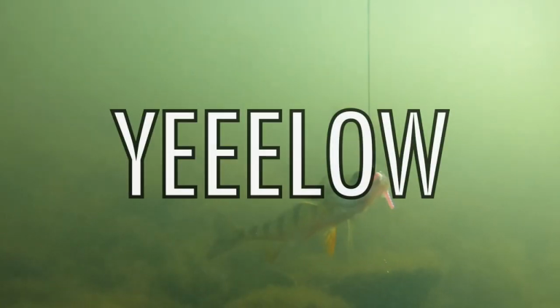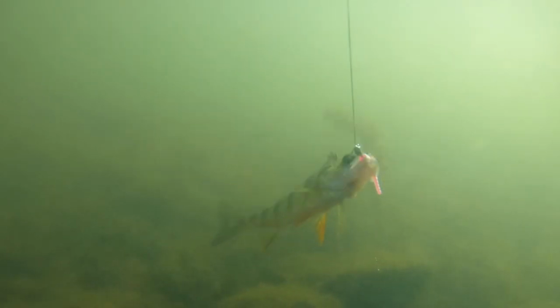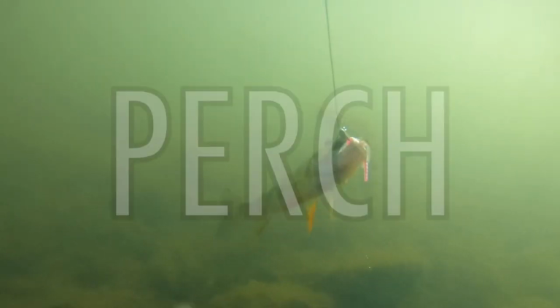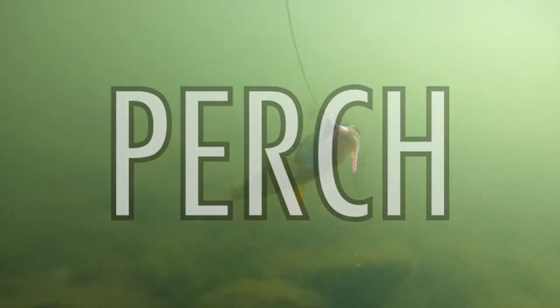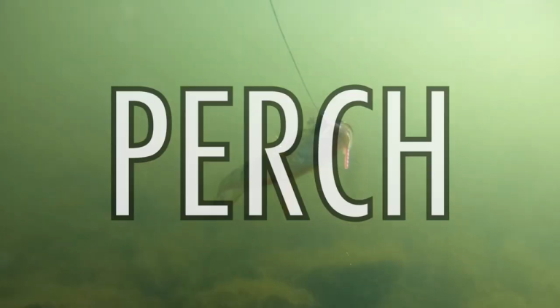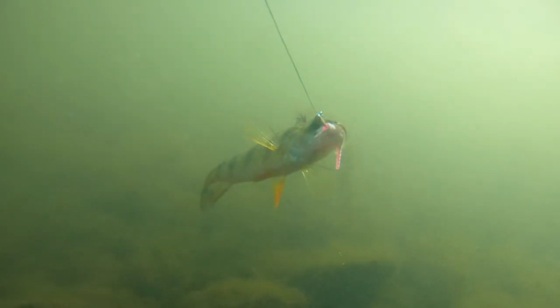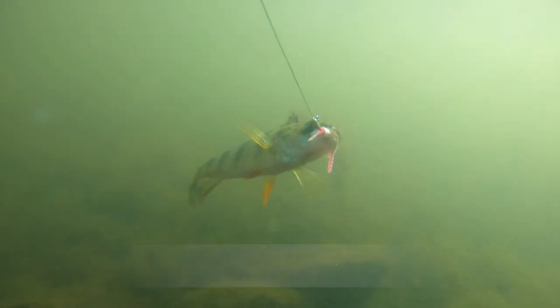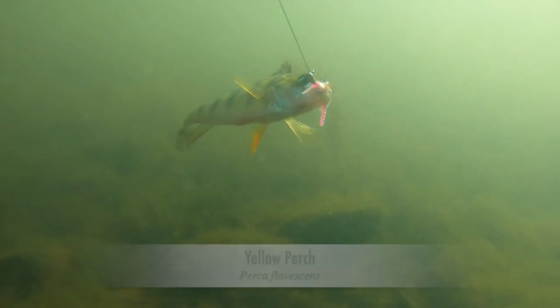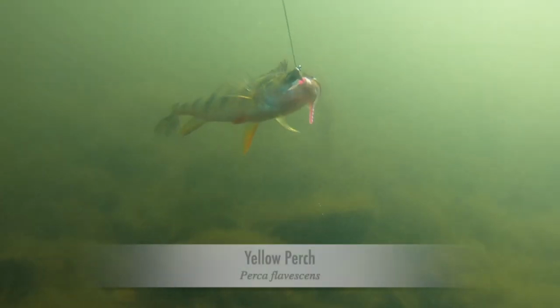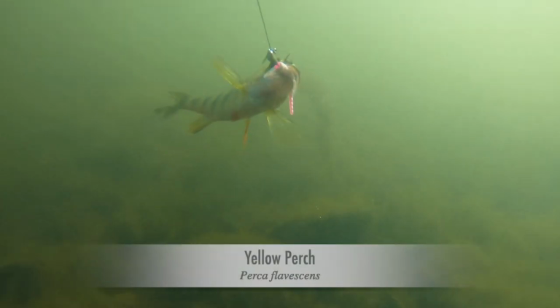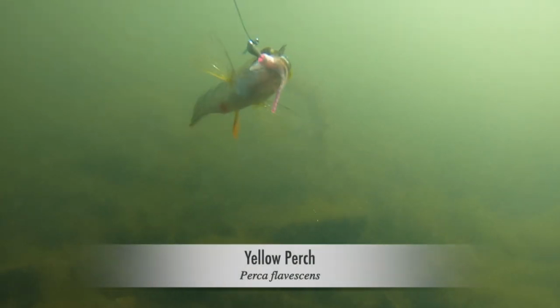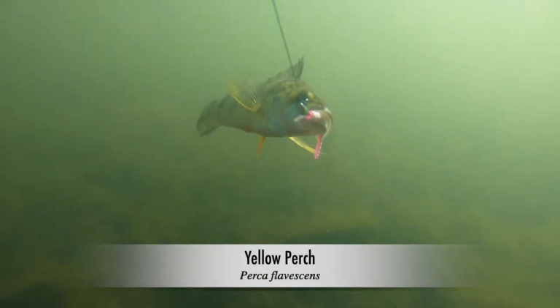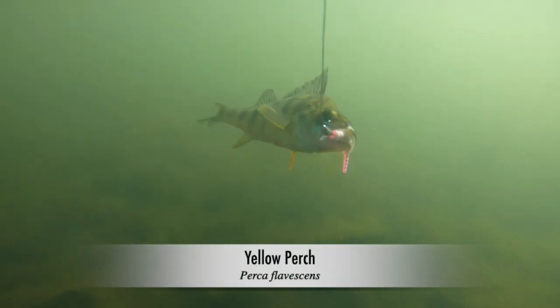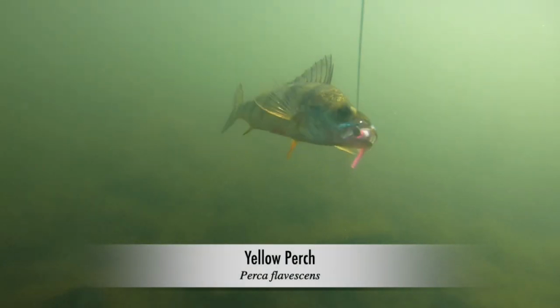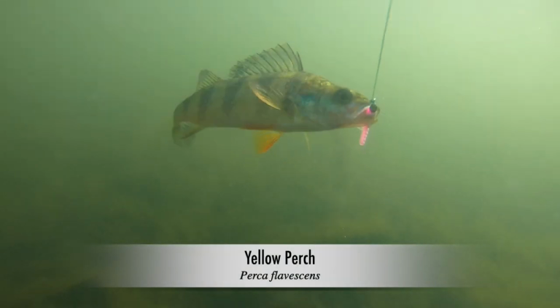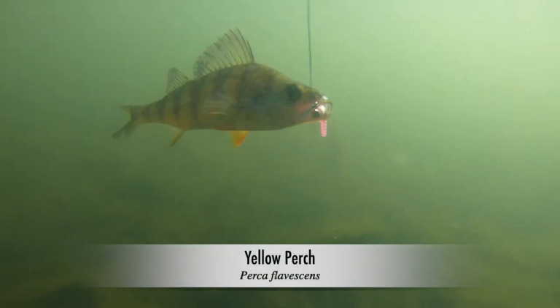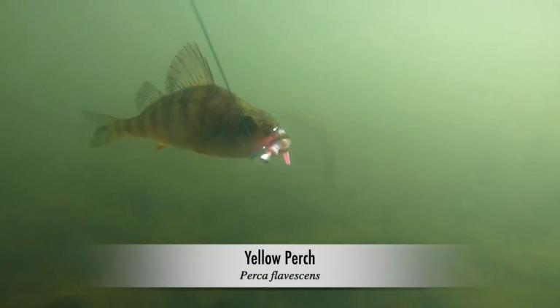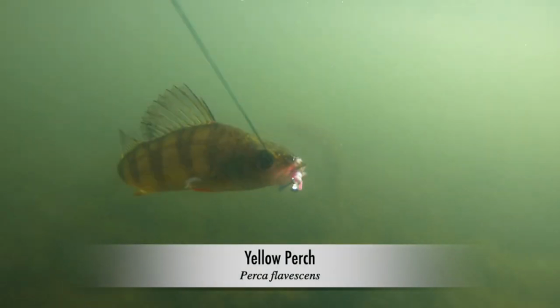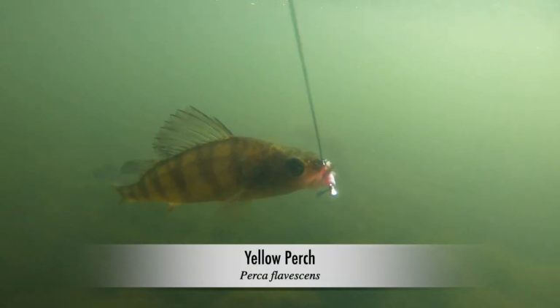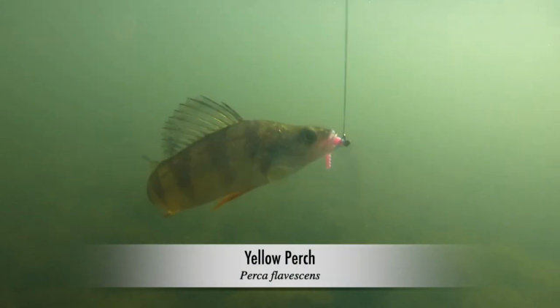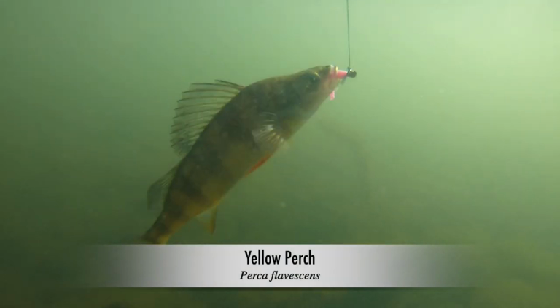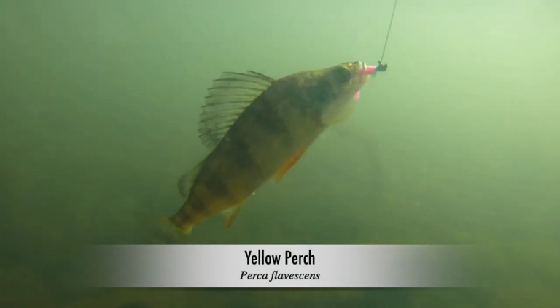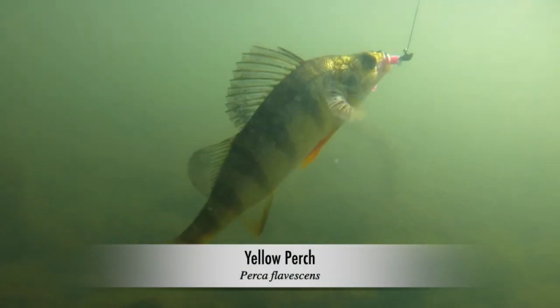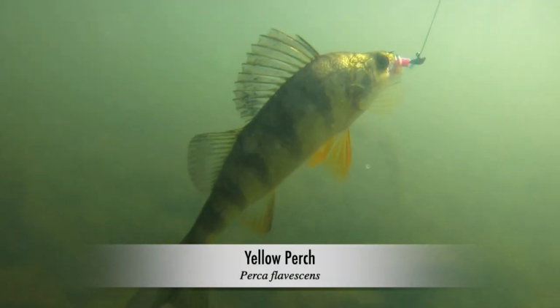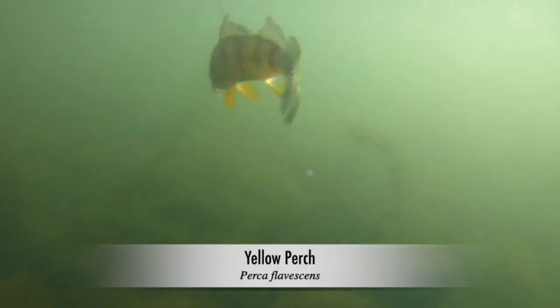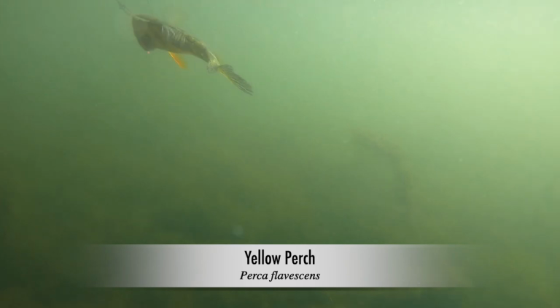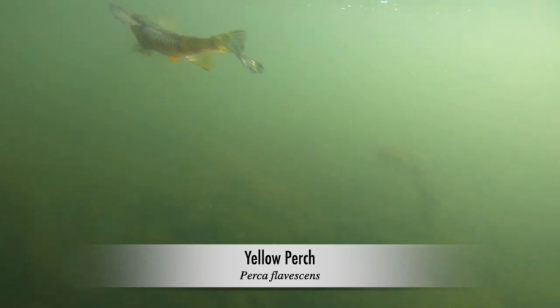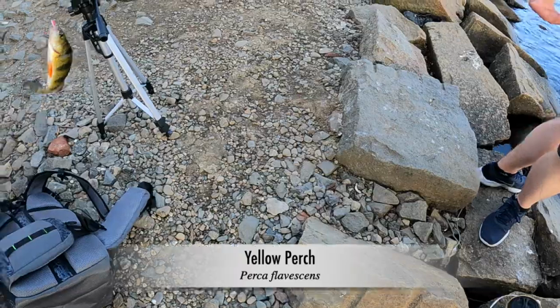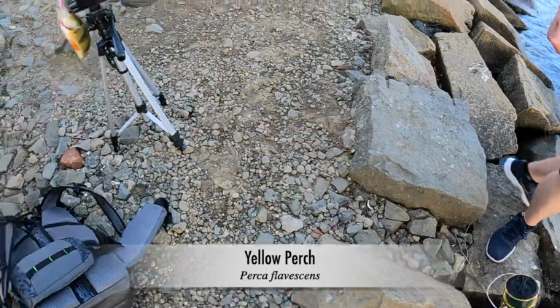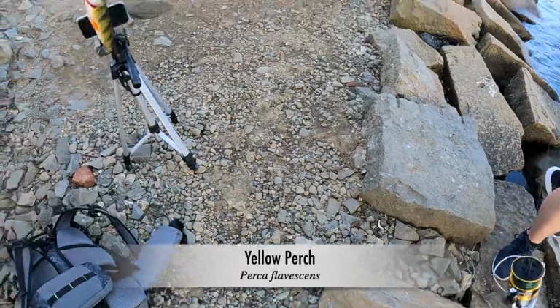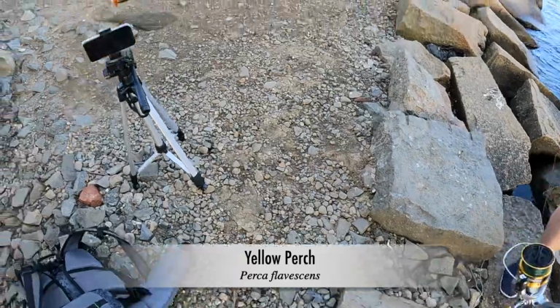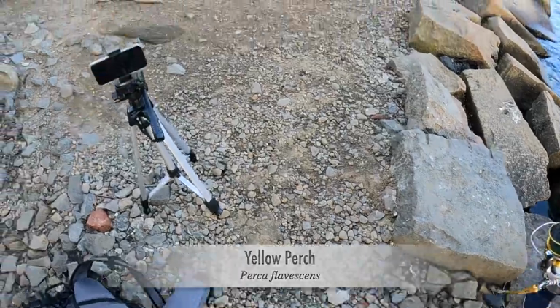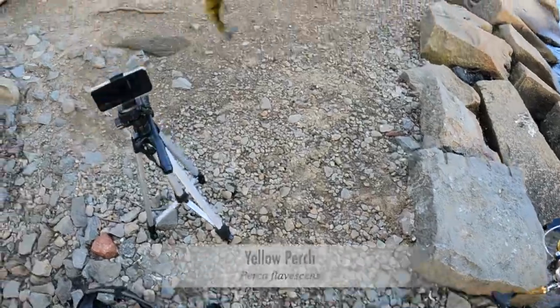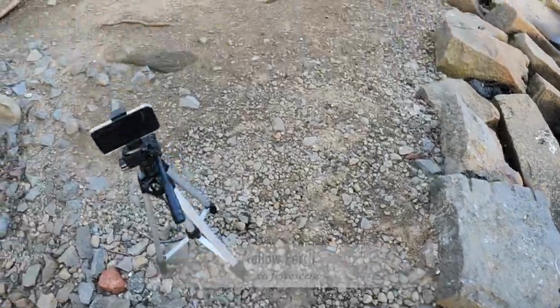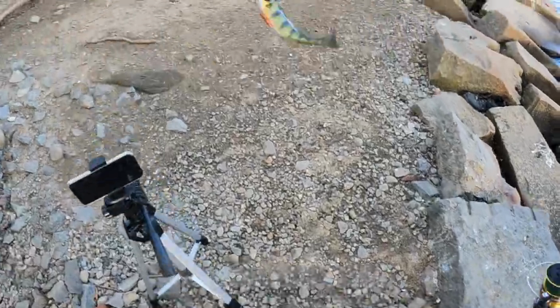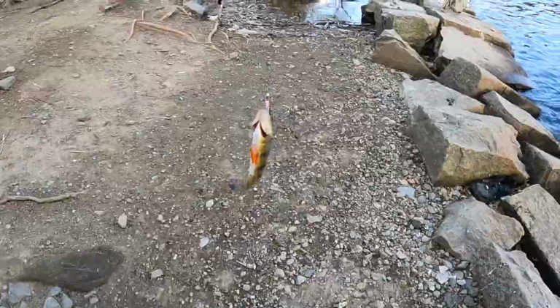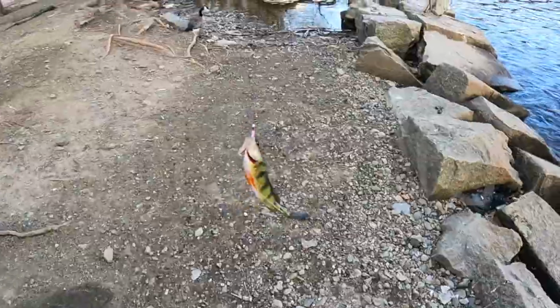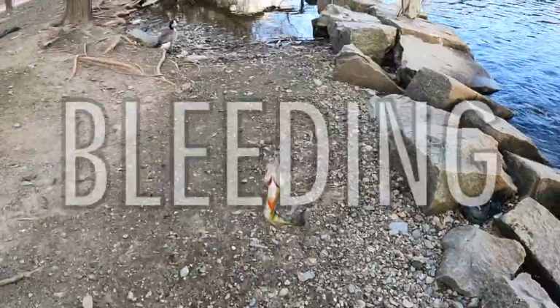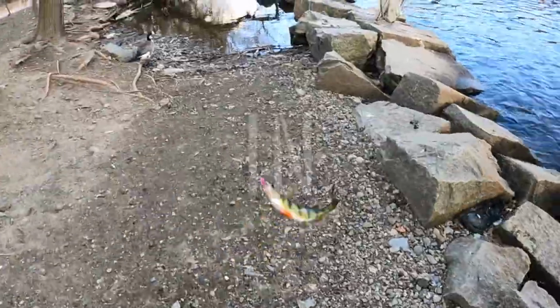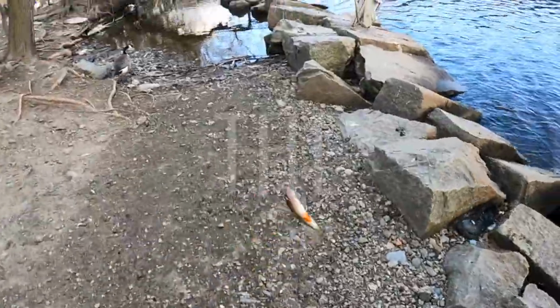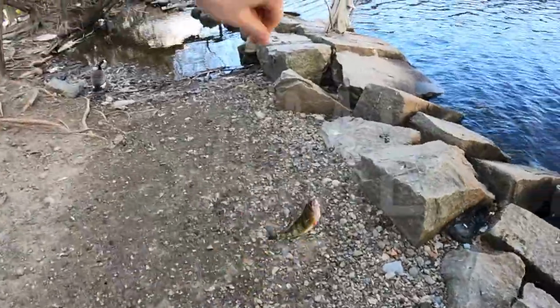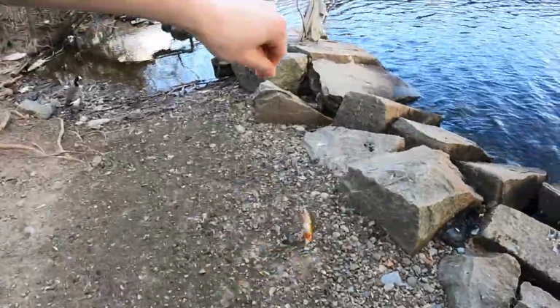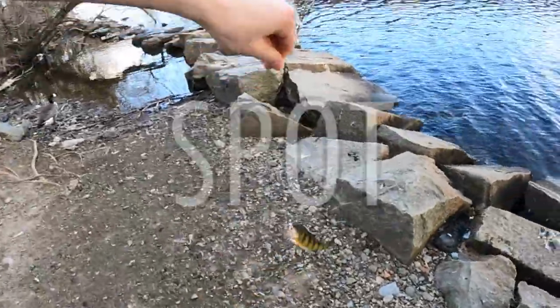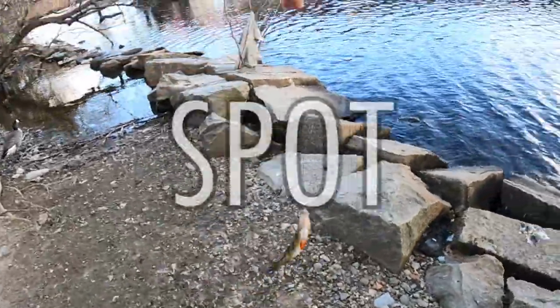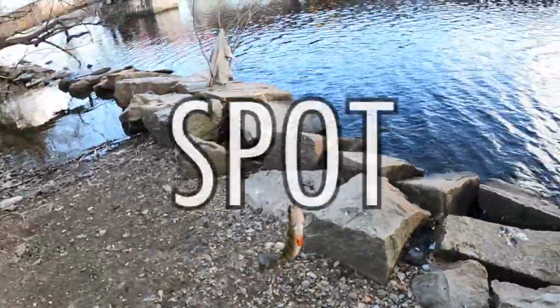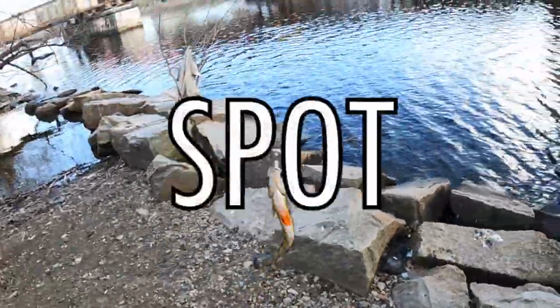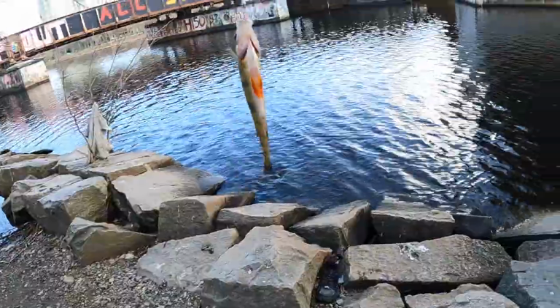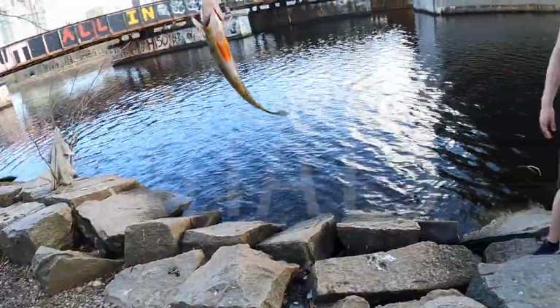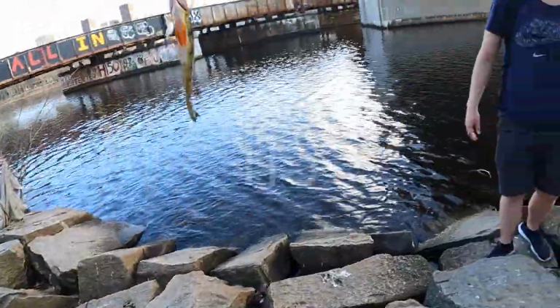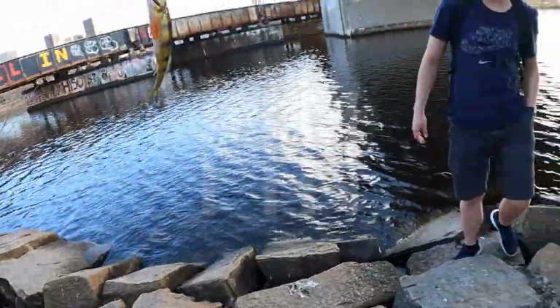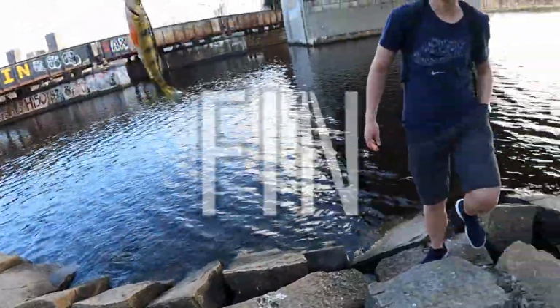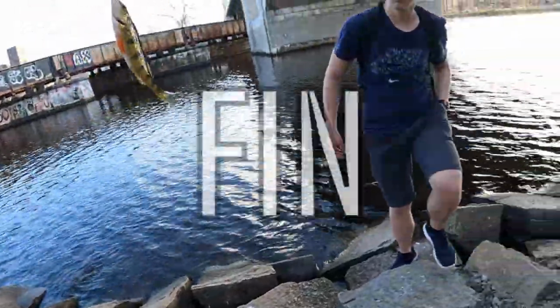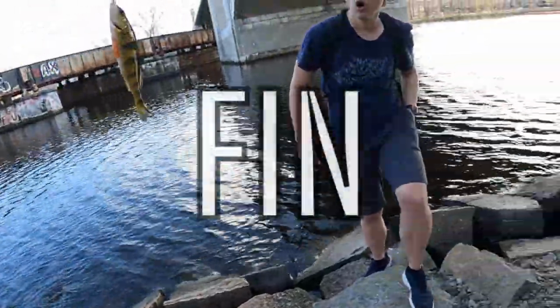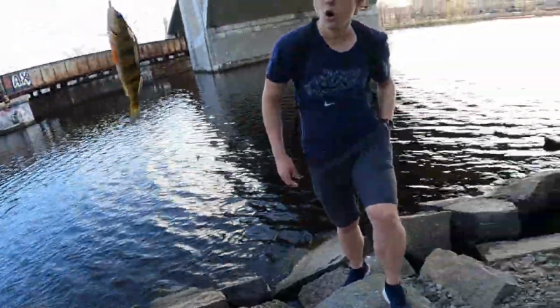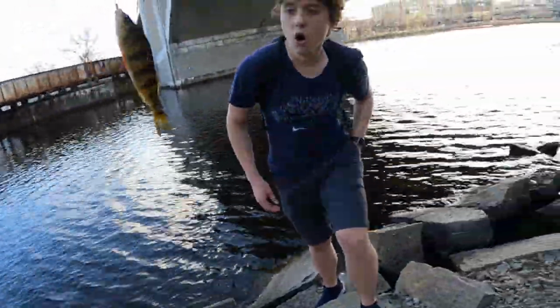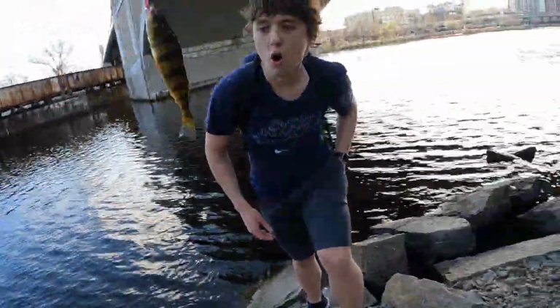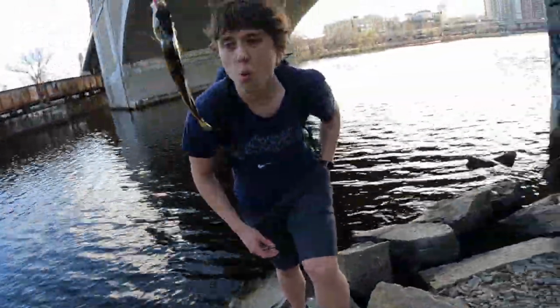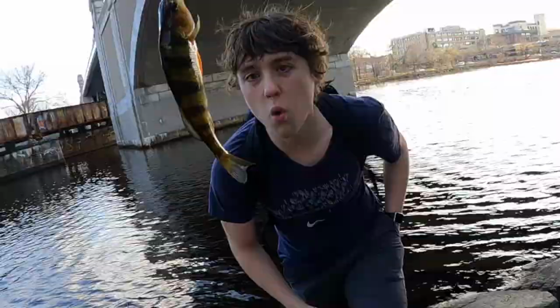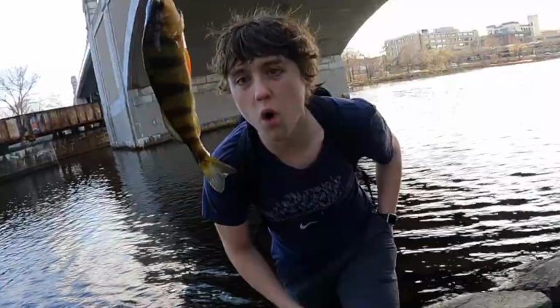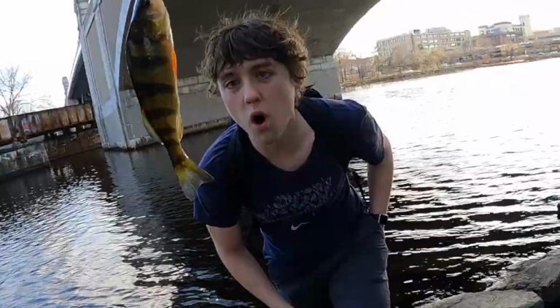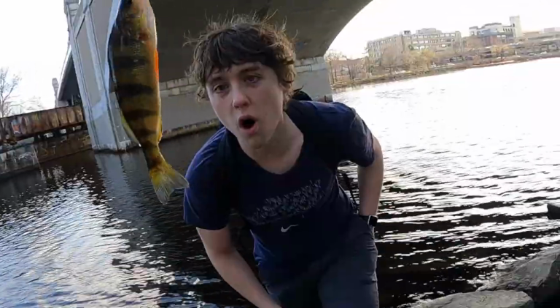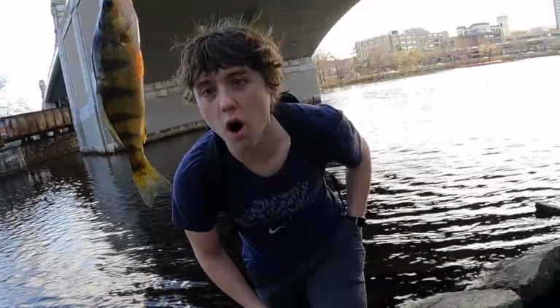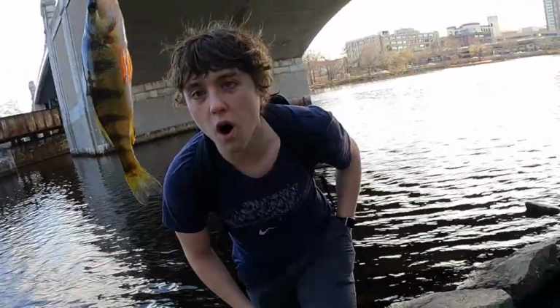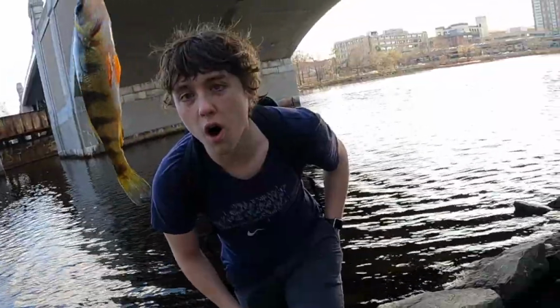Yellow Perch! Is that the same one? That's the same one — it's the same fish, feeding in the same spot. Look, that's its fin. Whoa.